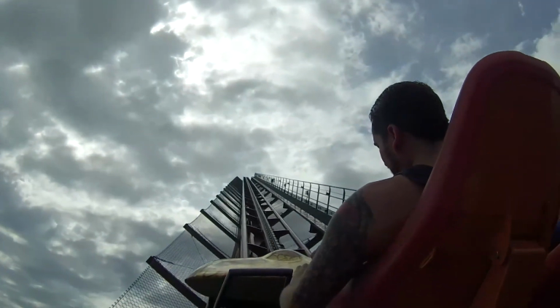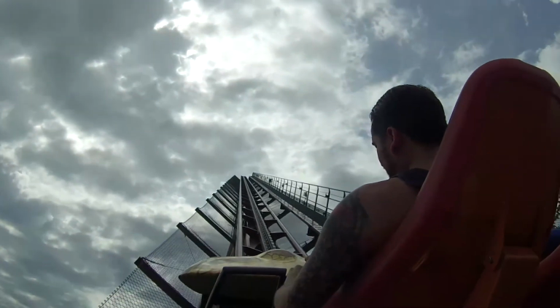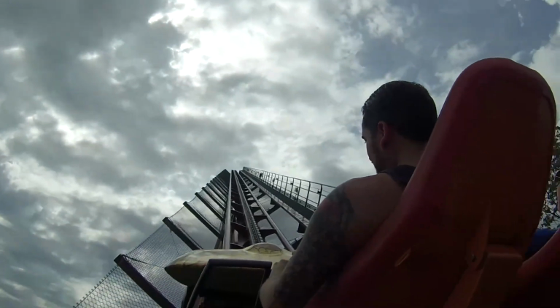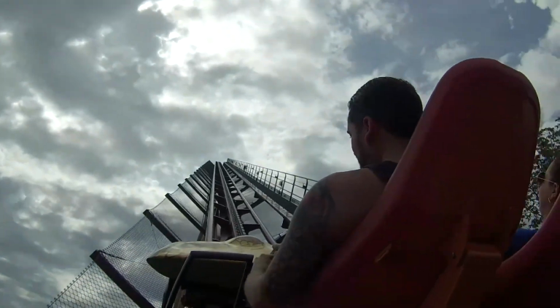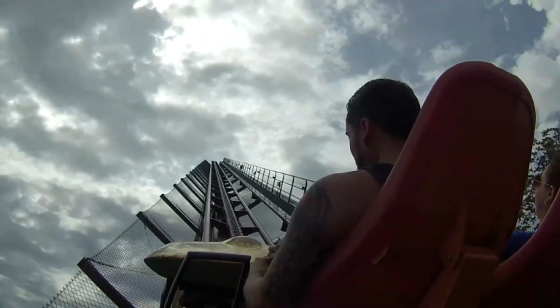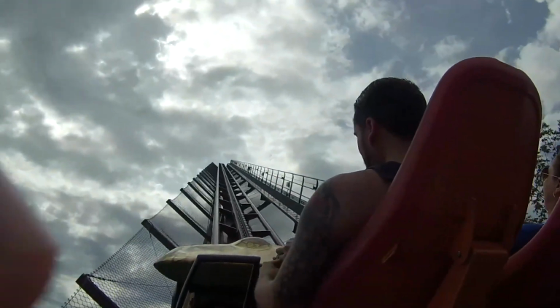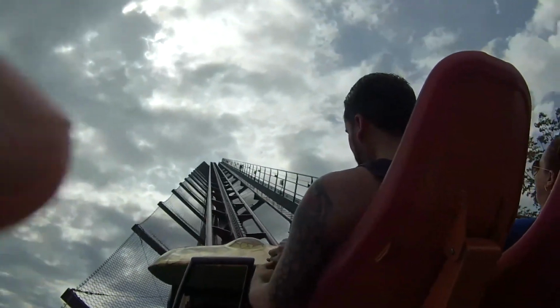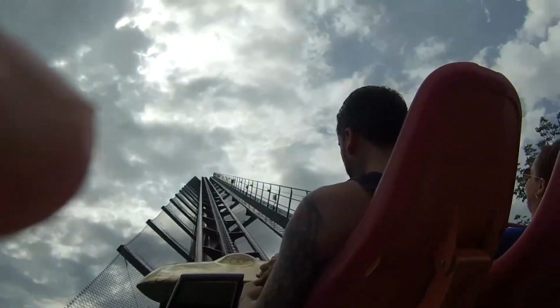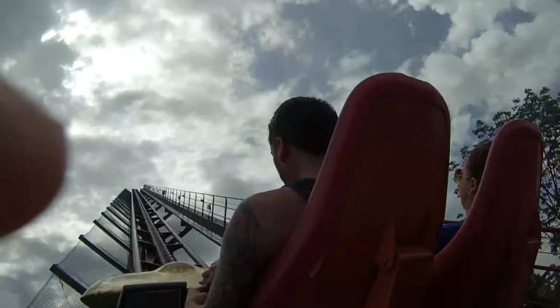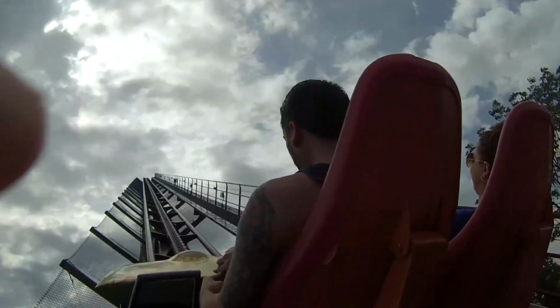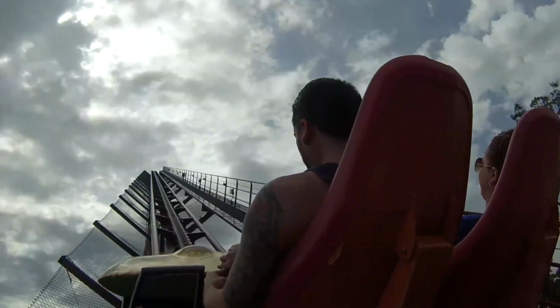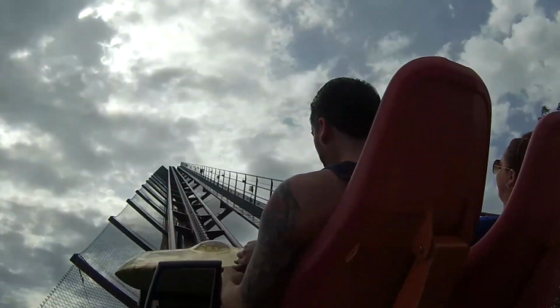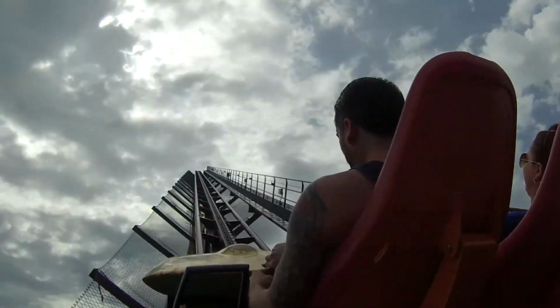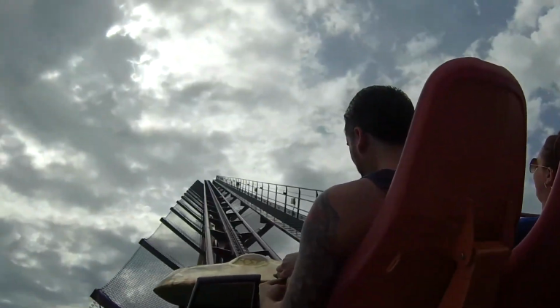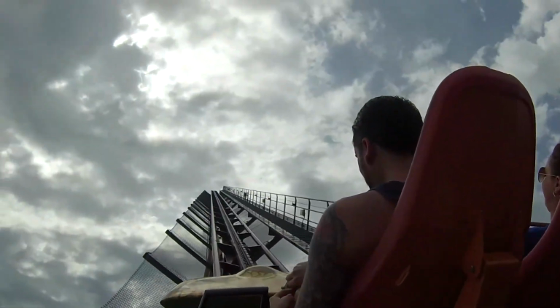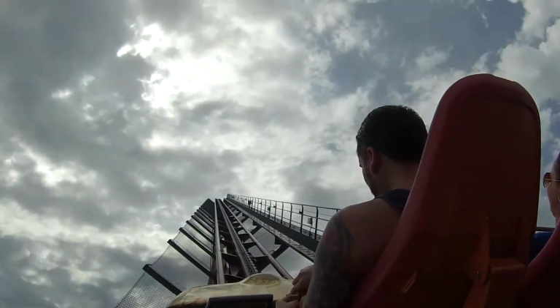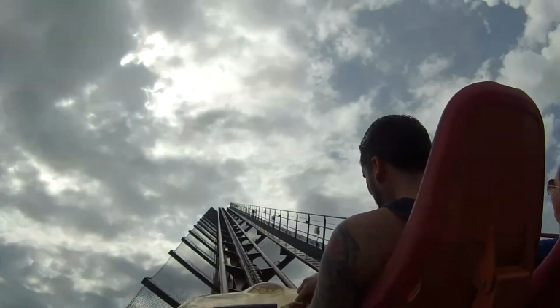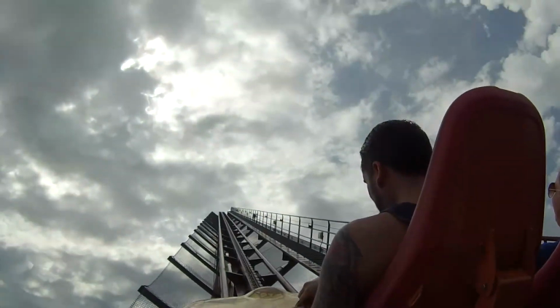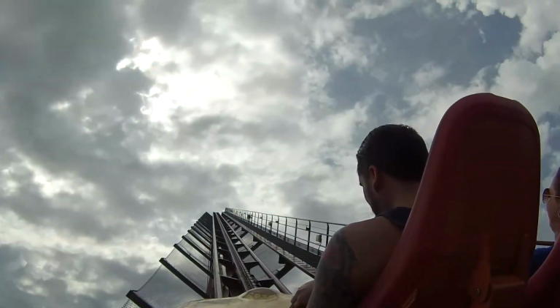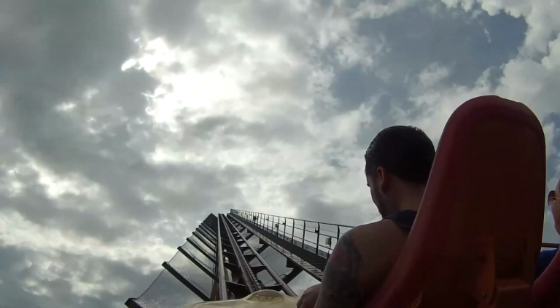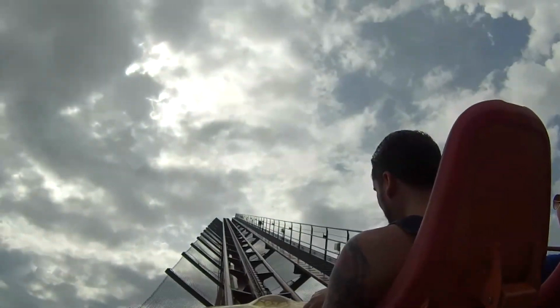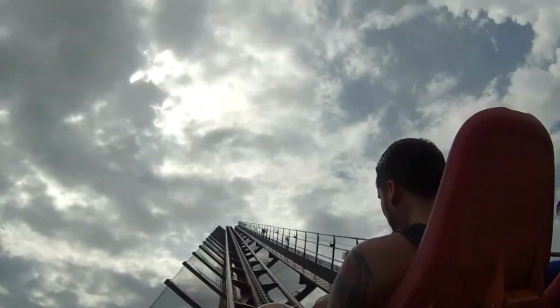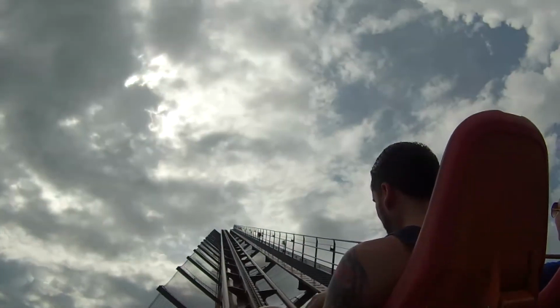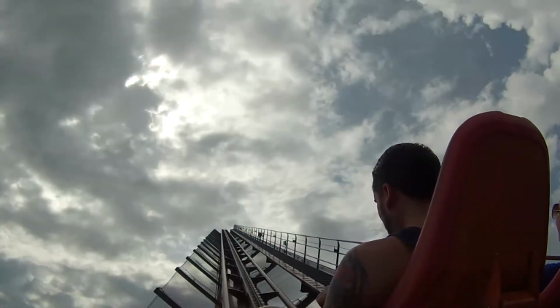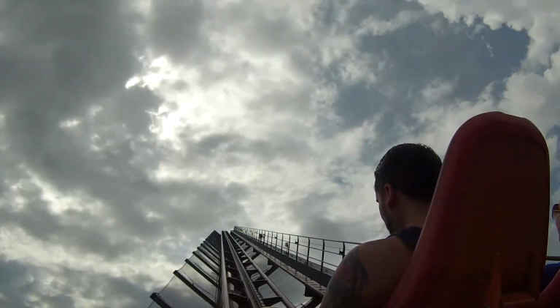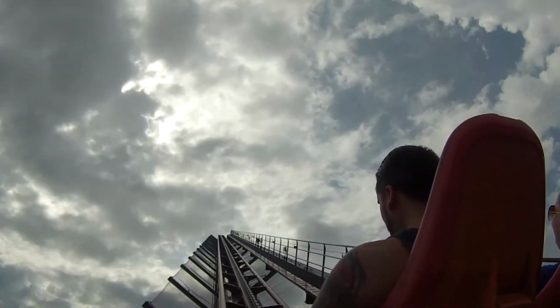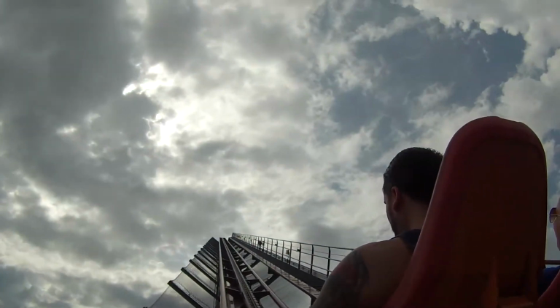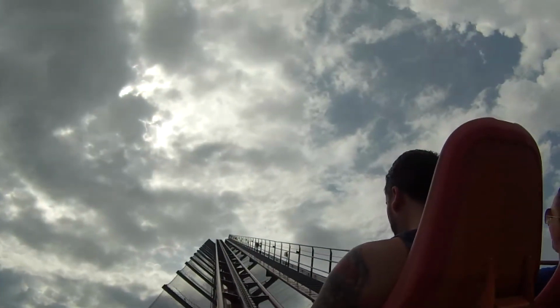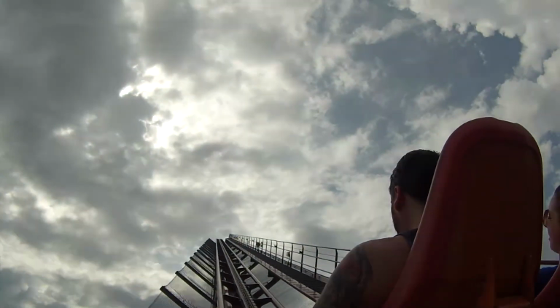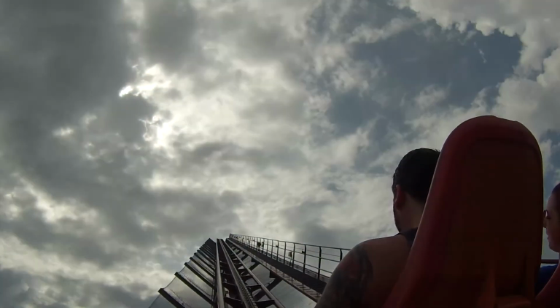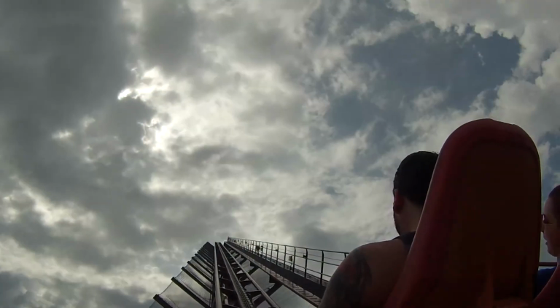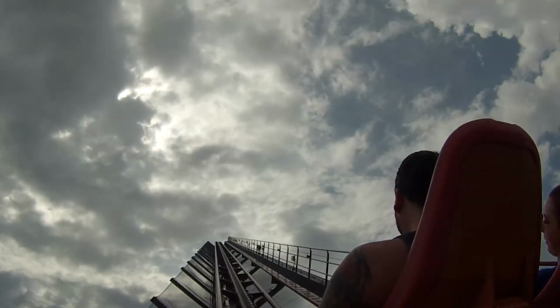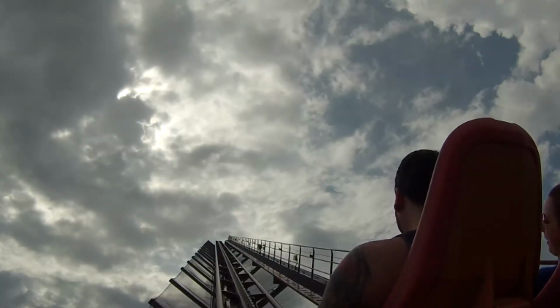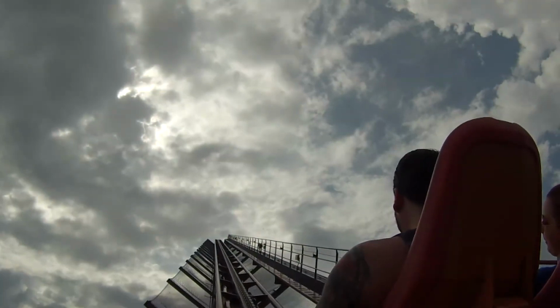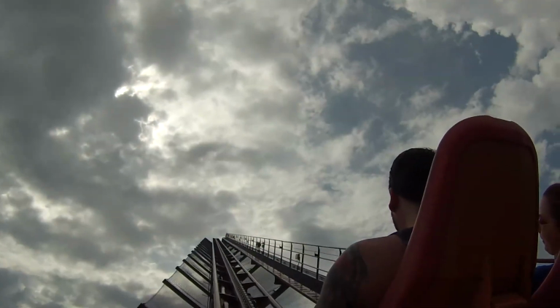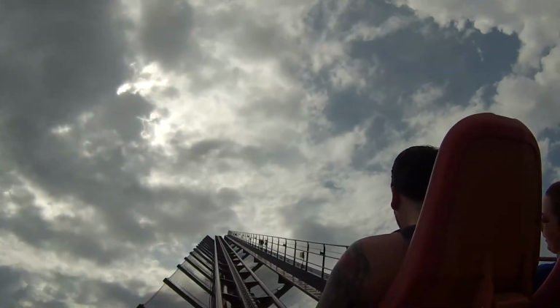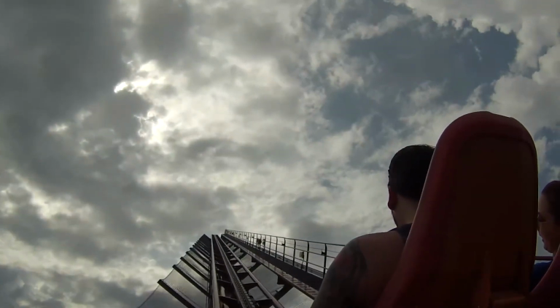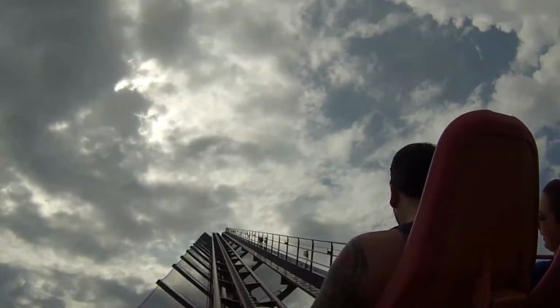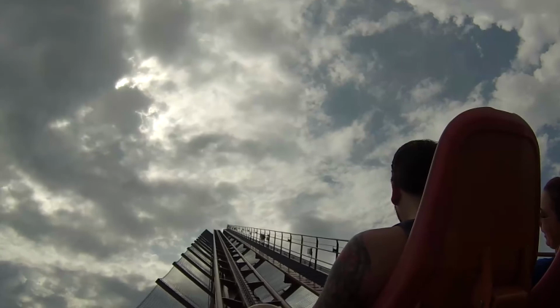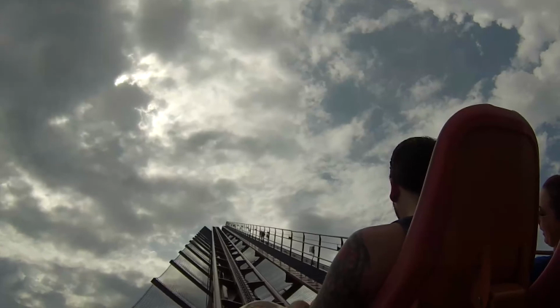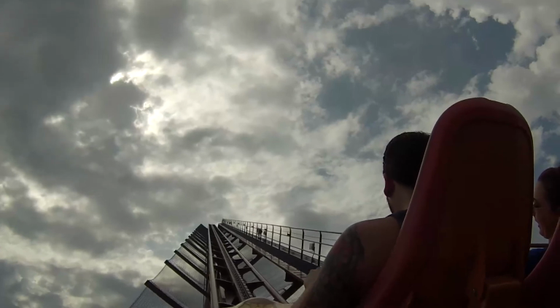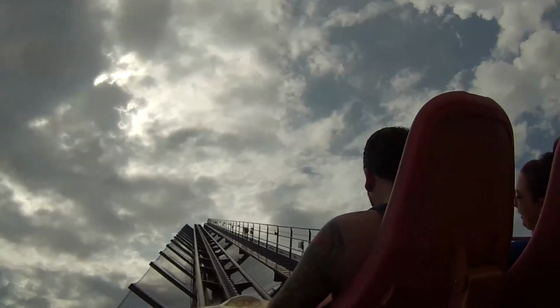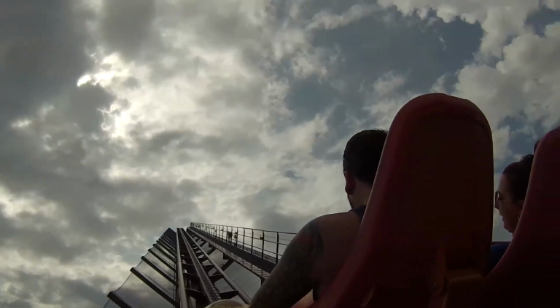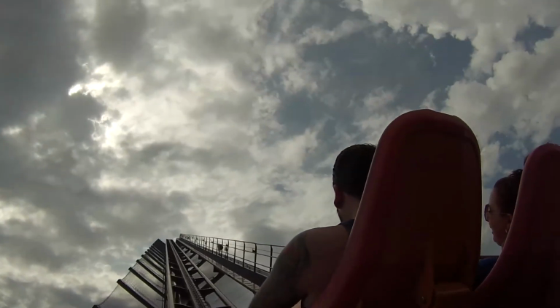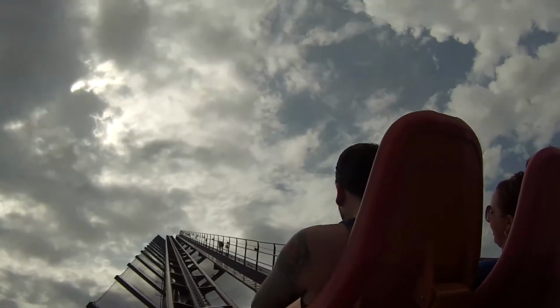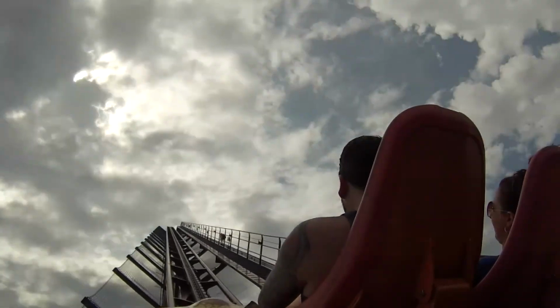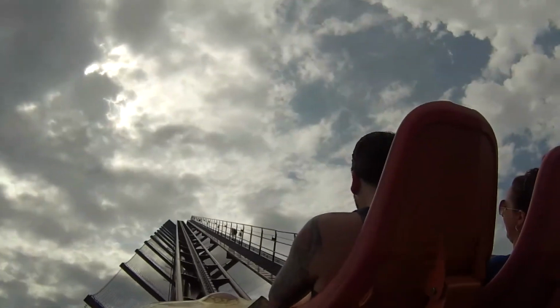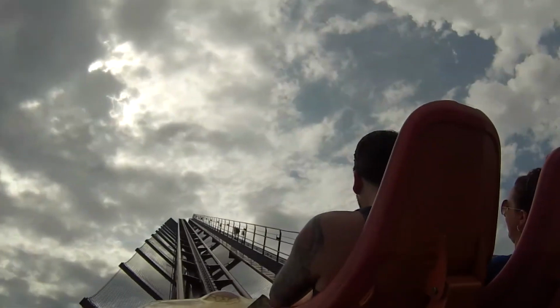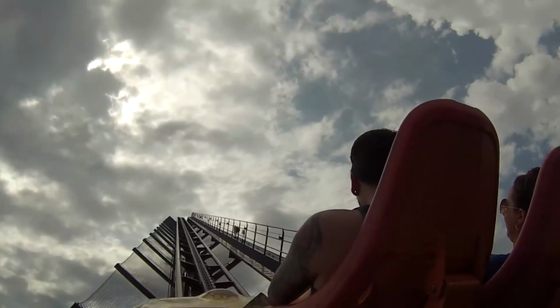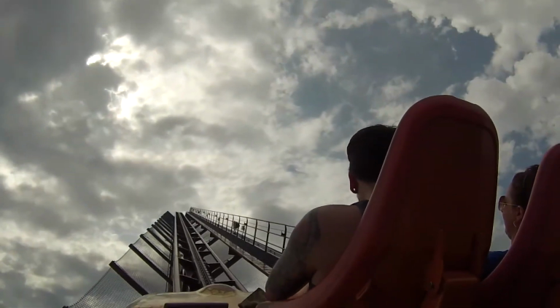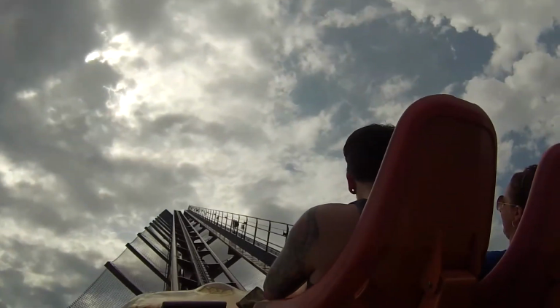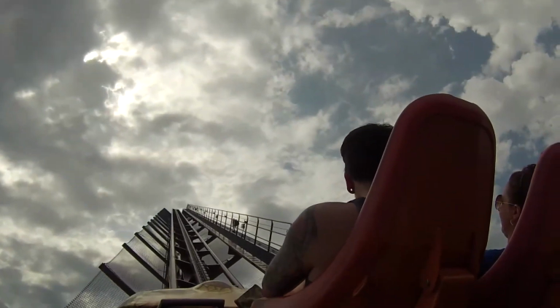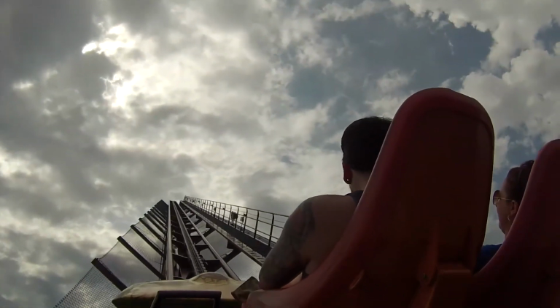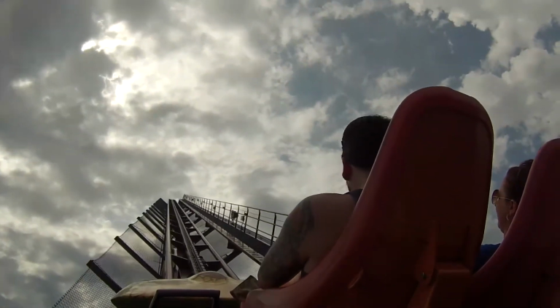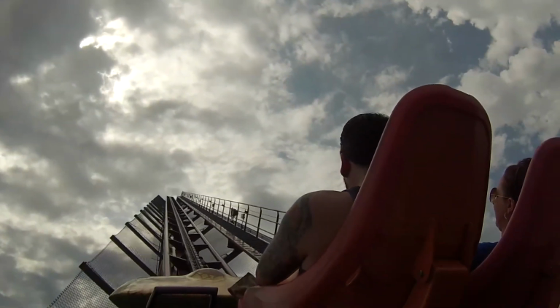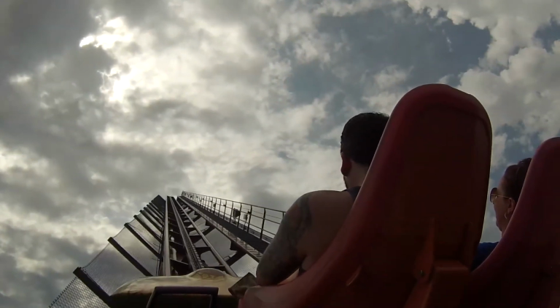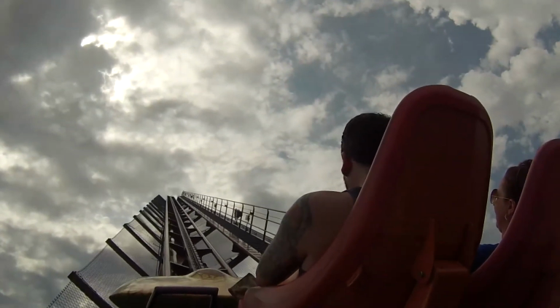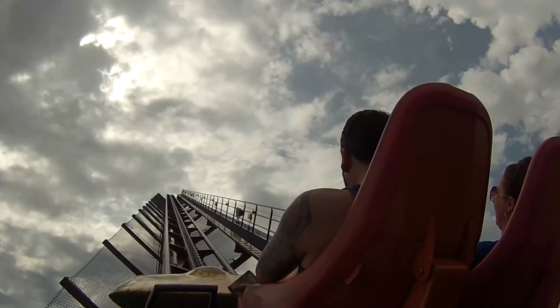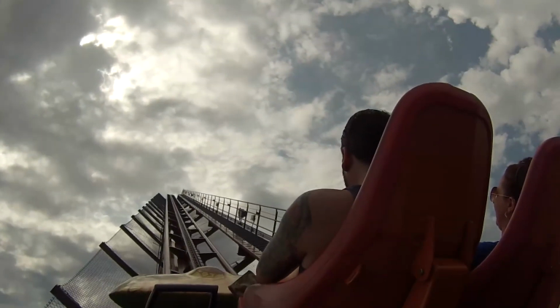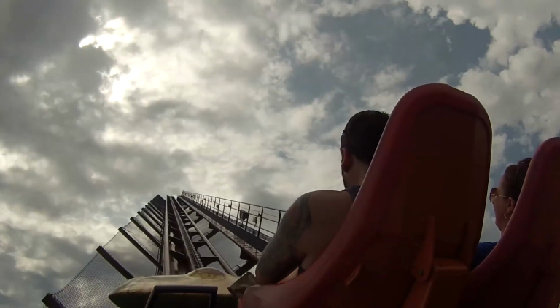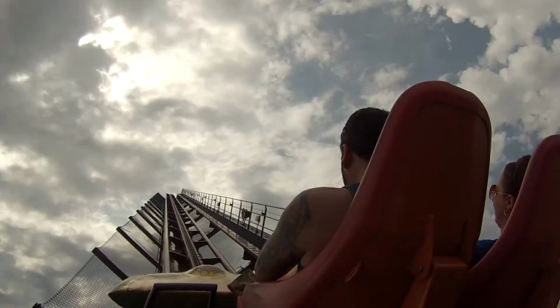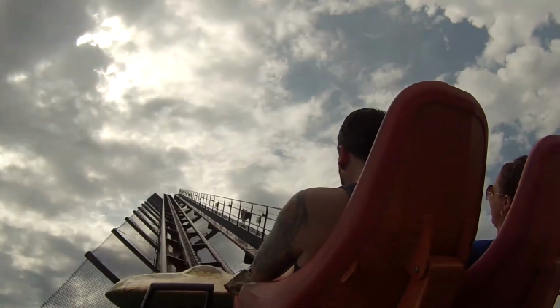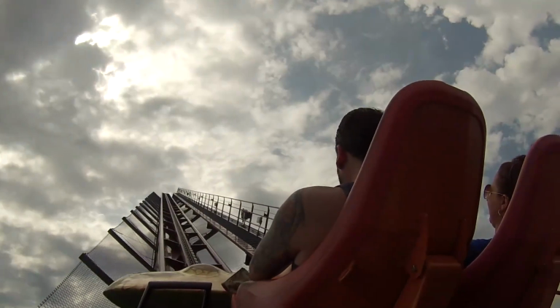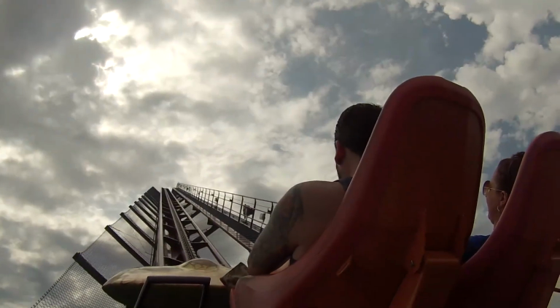Hey guys, how's it going? Bellifer here and yesterday I went to Kings Island and I brought you some footage back so you can check out some rides.